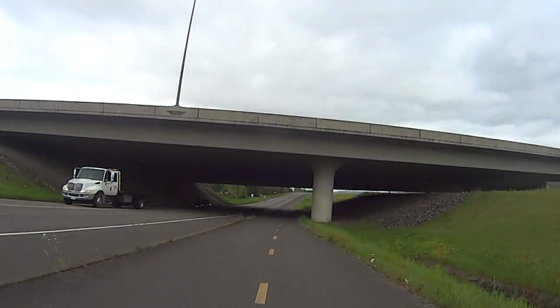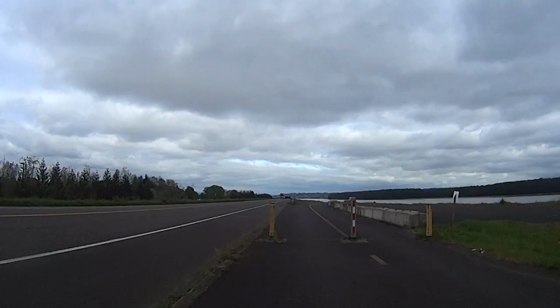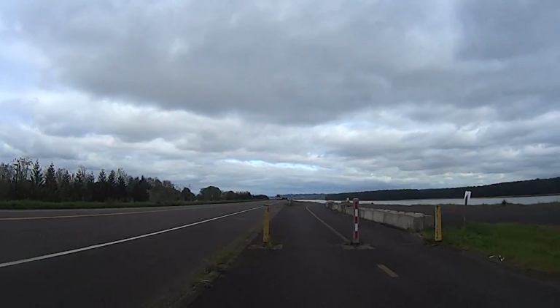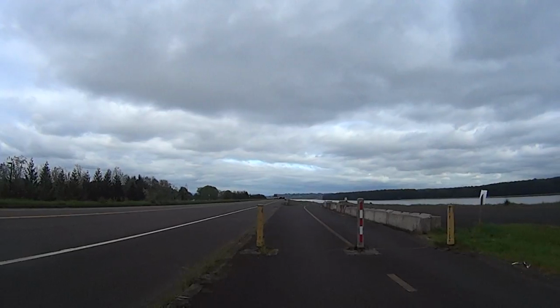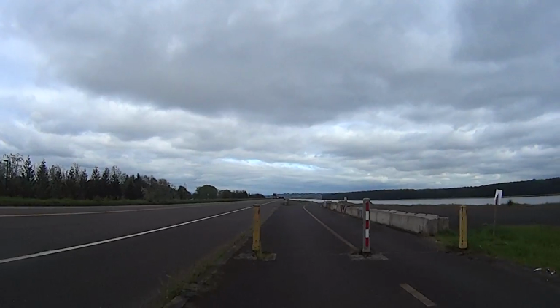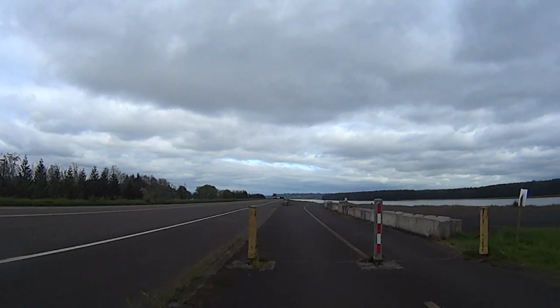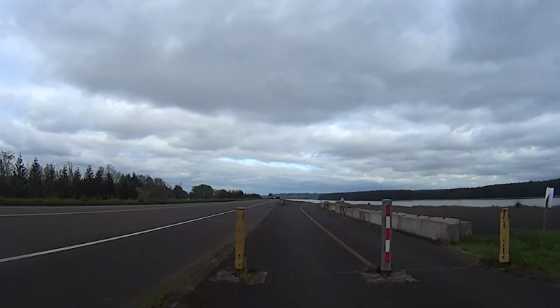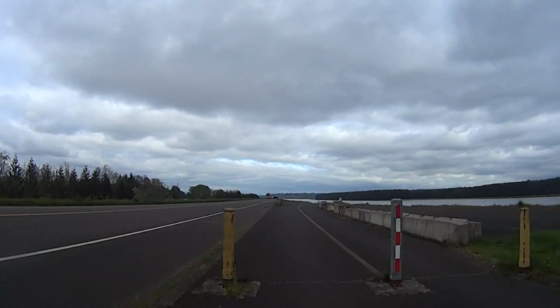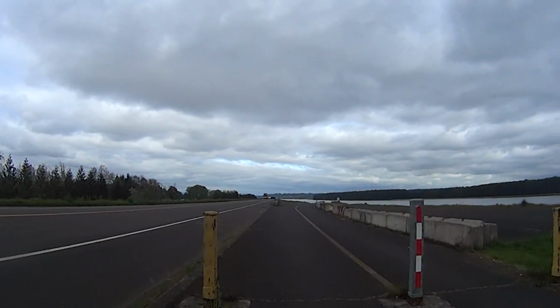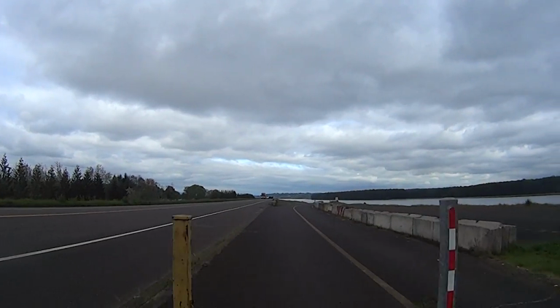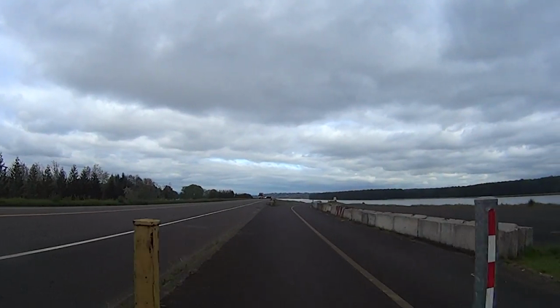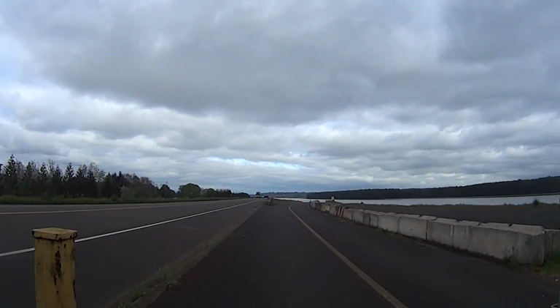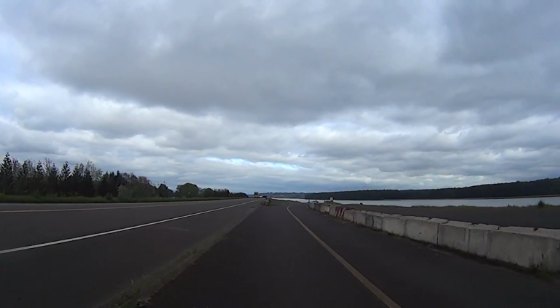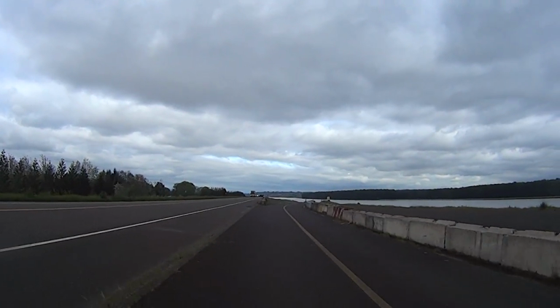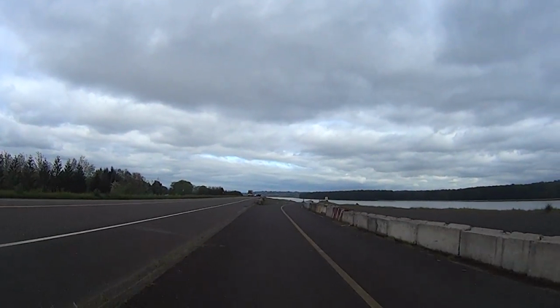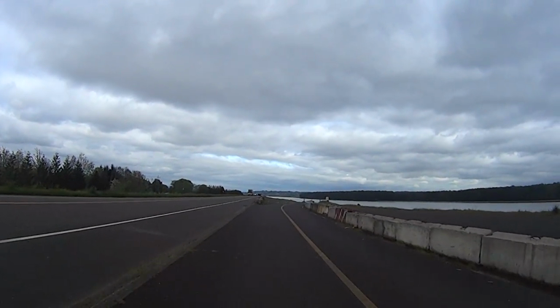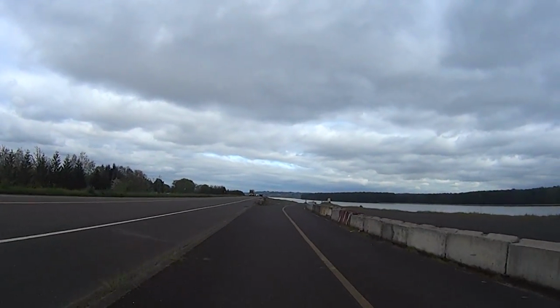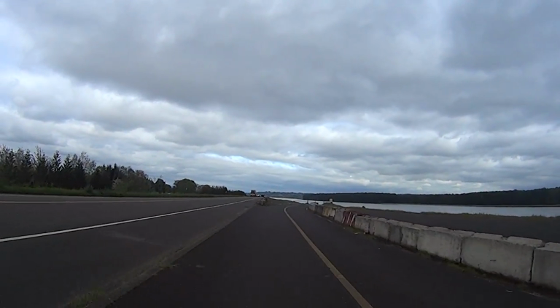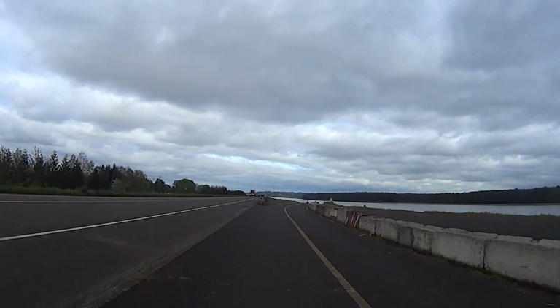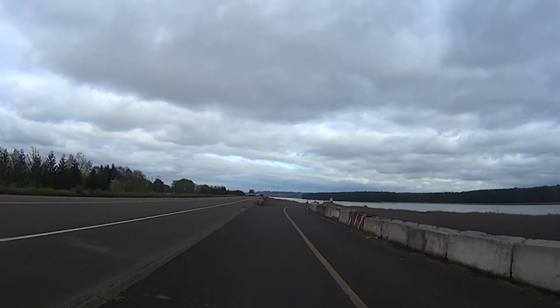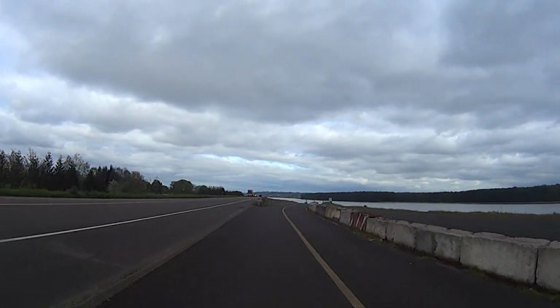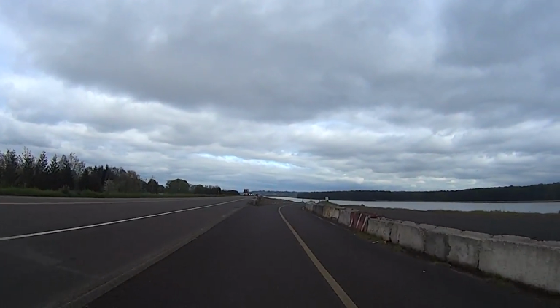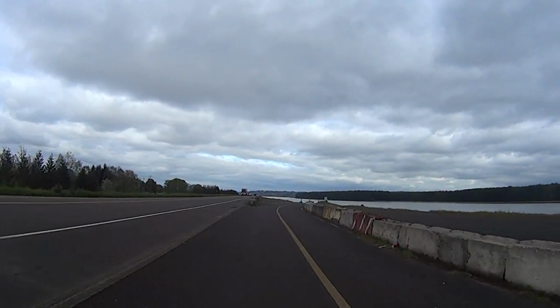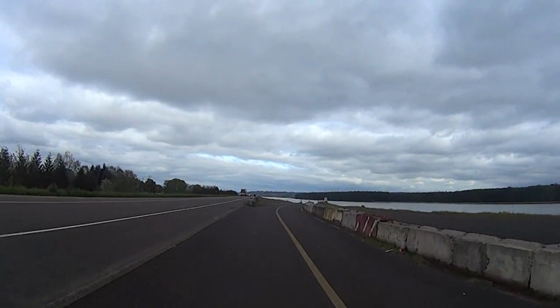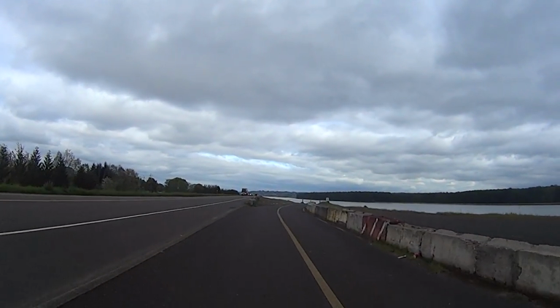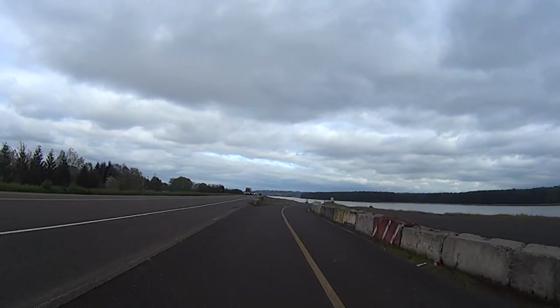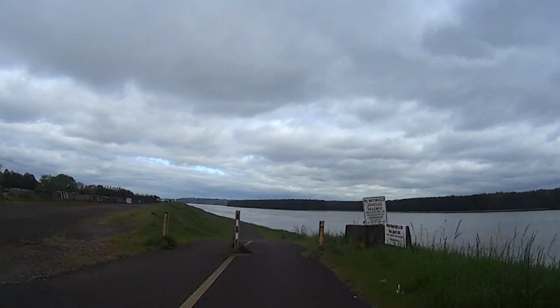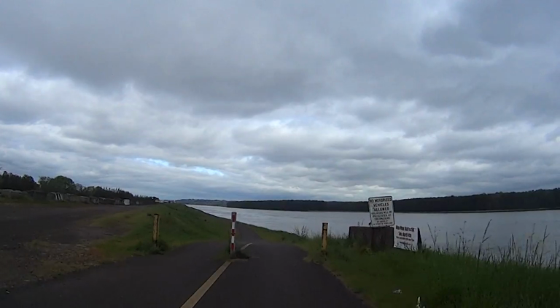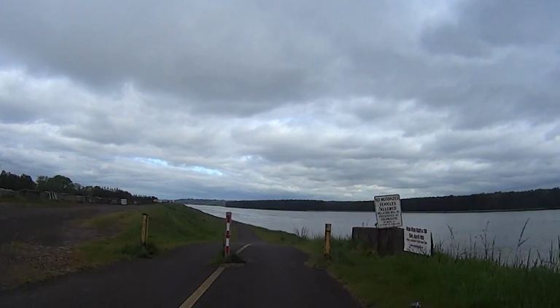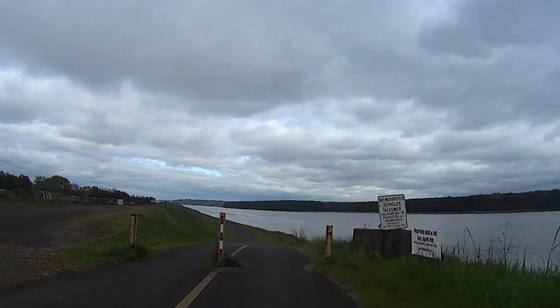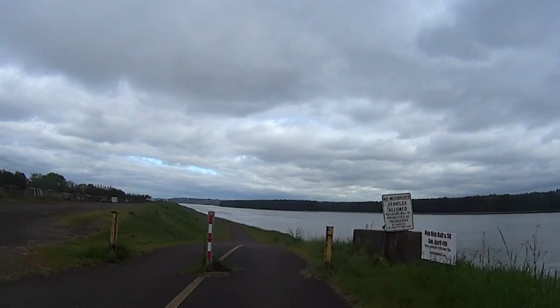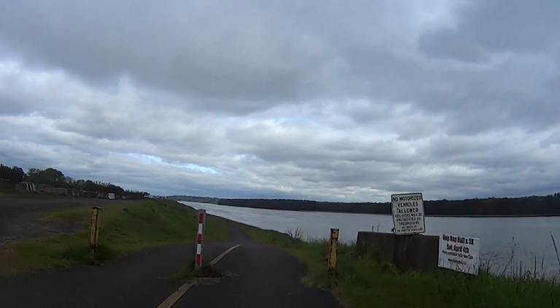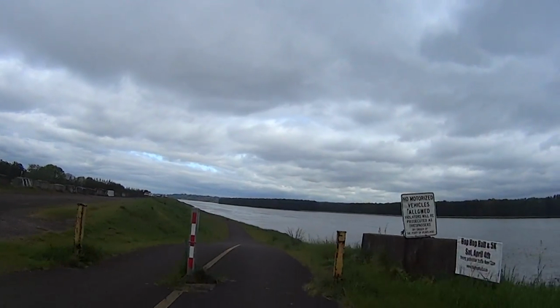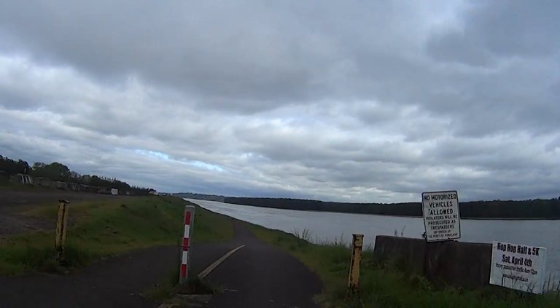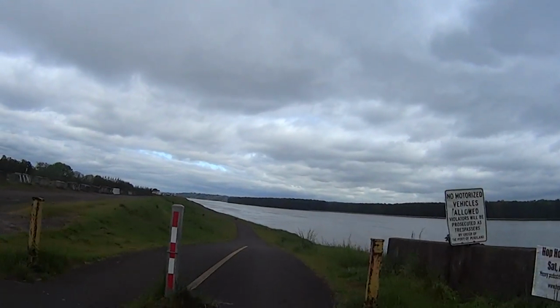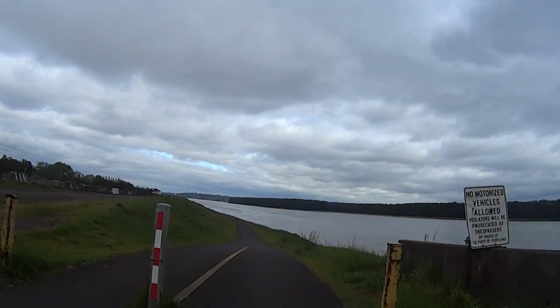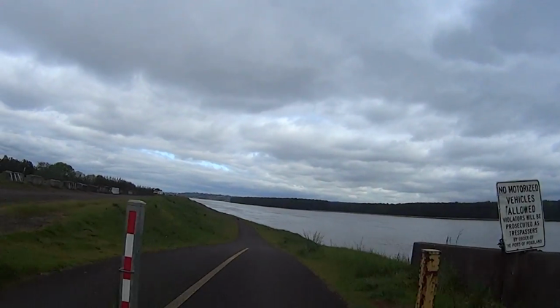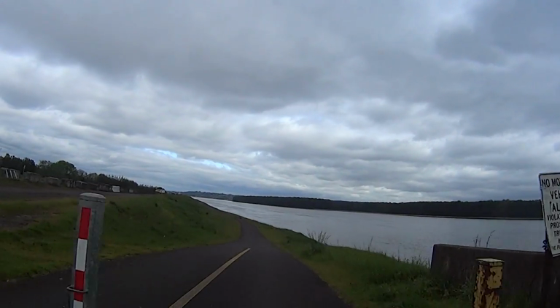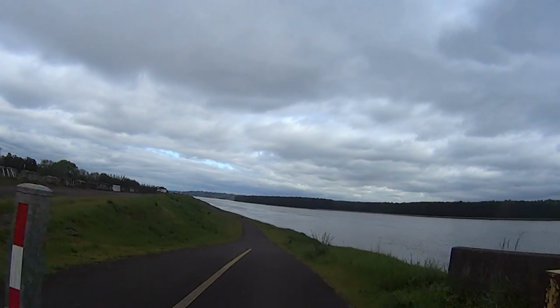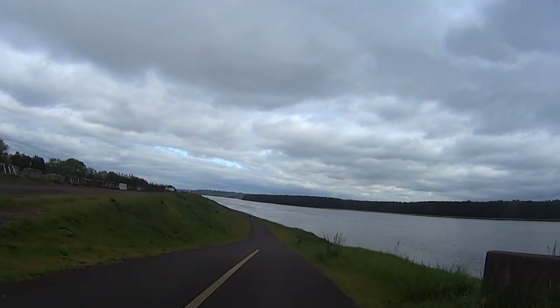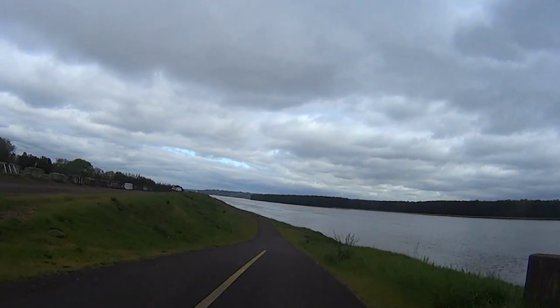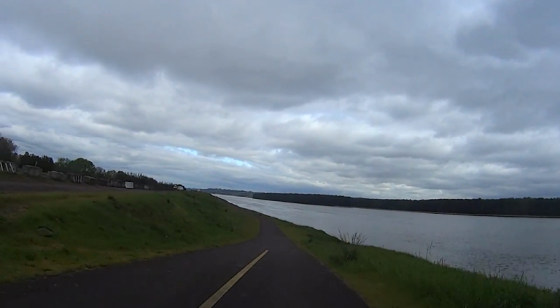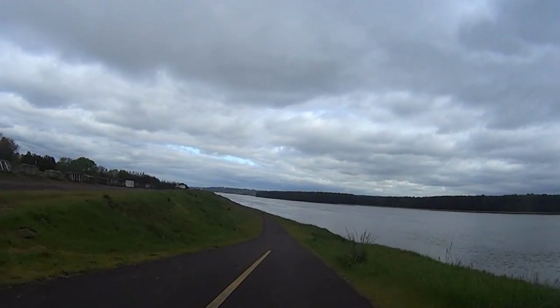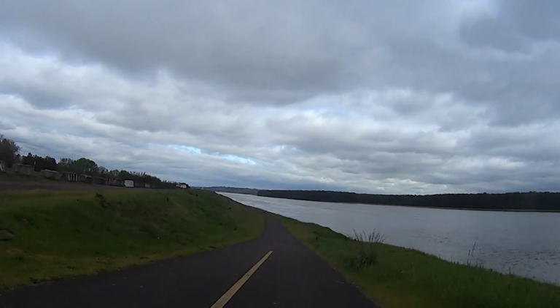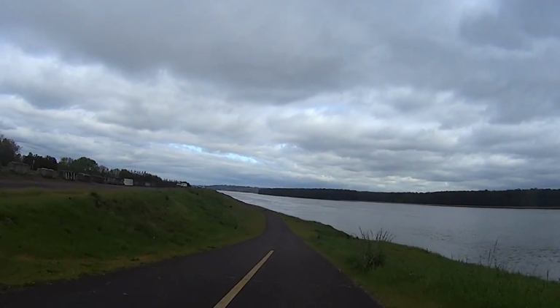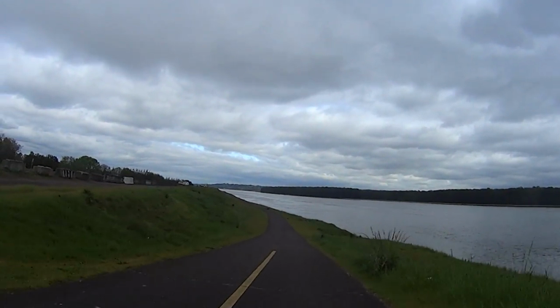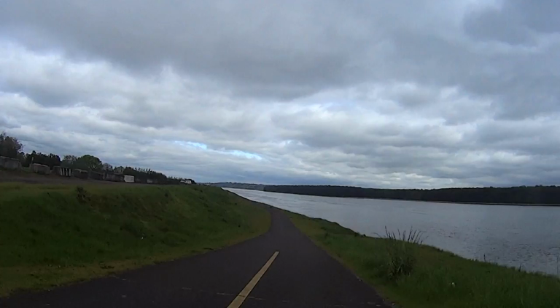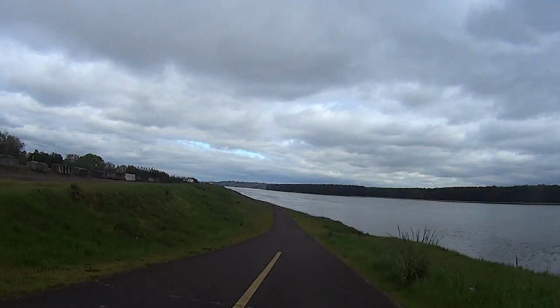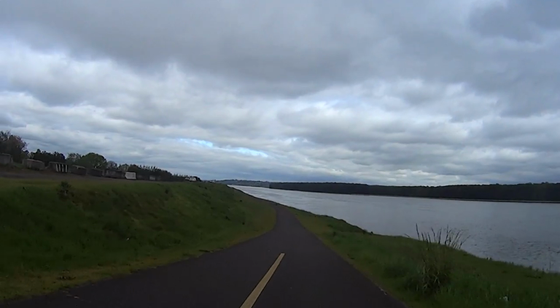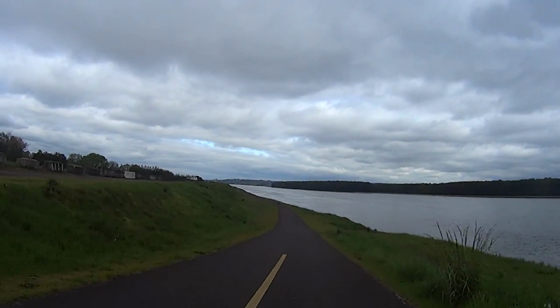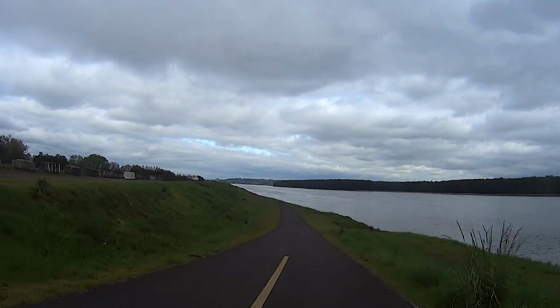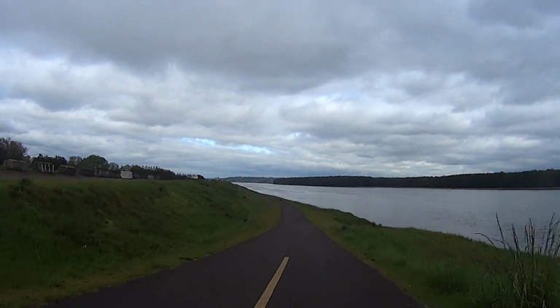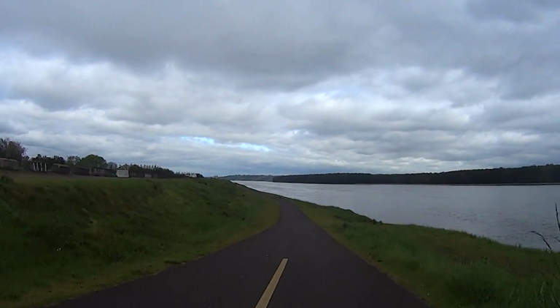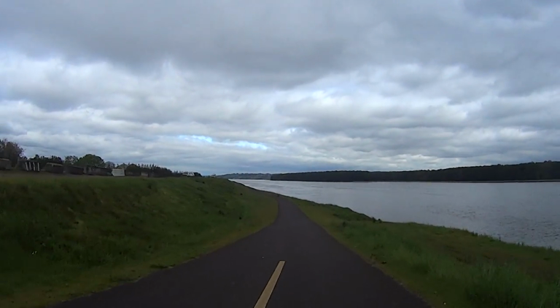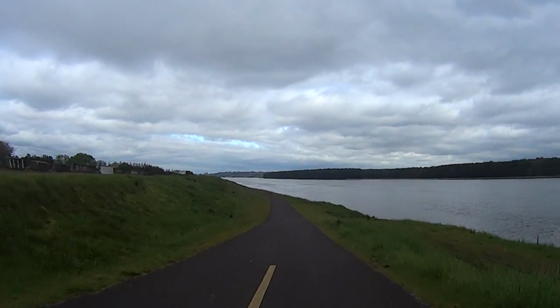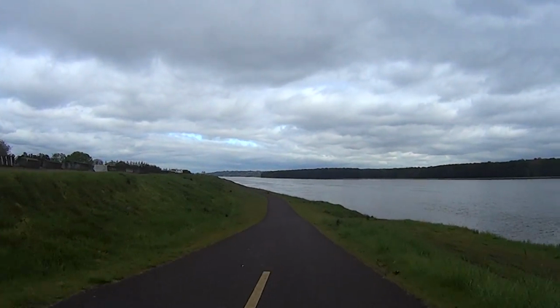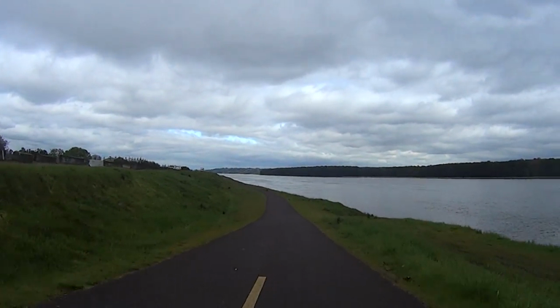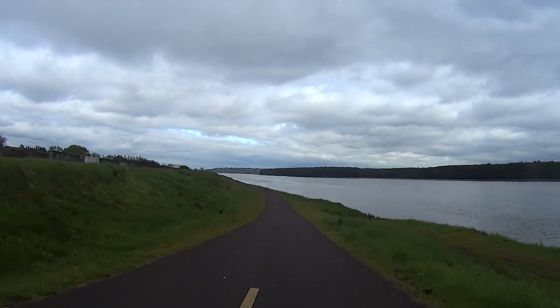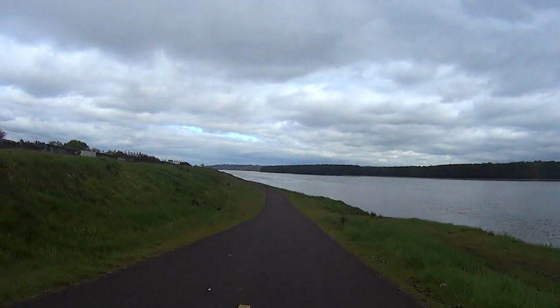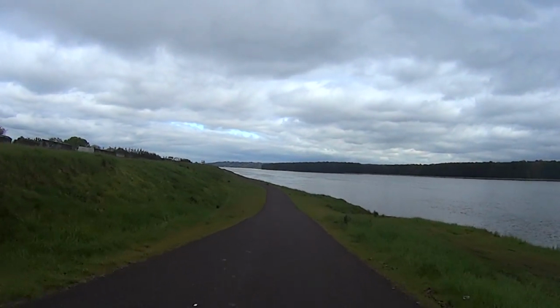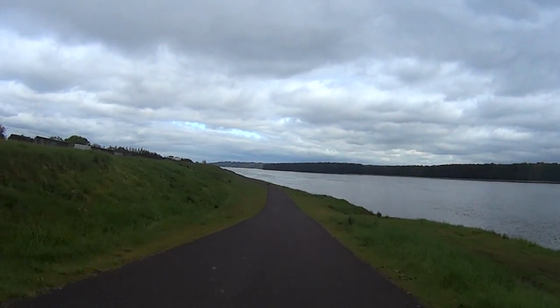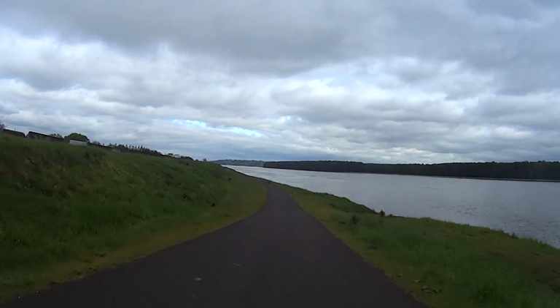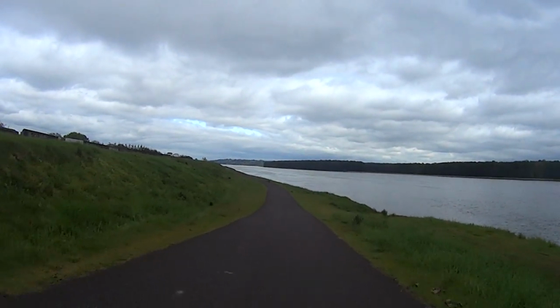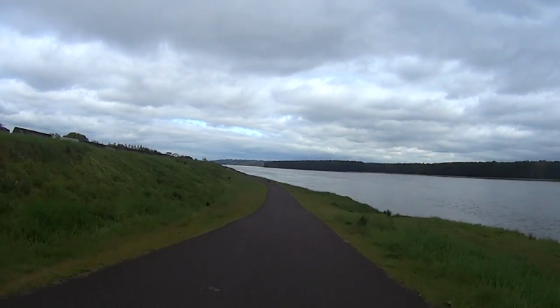After crossing Marine Drive, we'll head west on the Marine Drive bike path with its ever-changing views of the Columbia River.